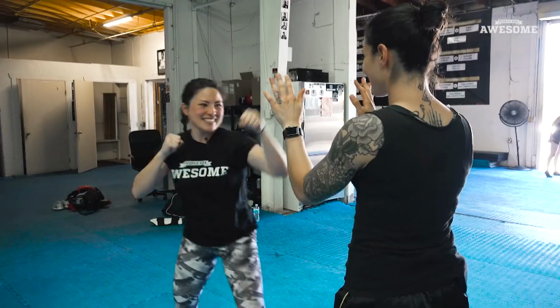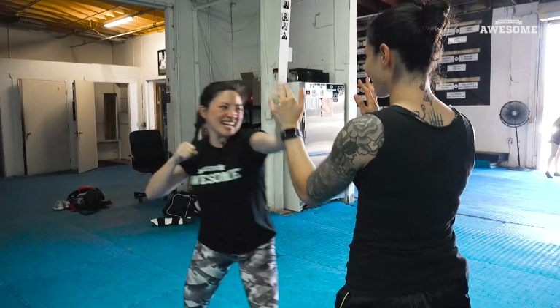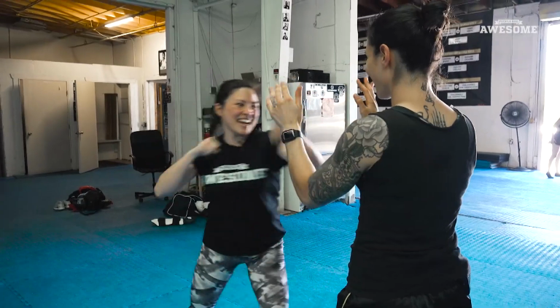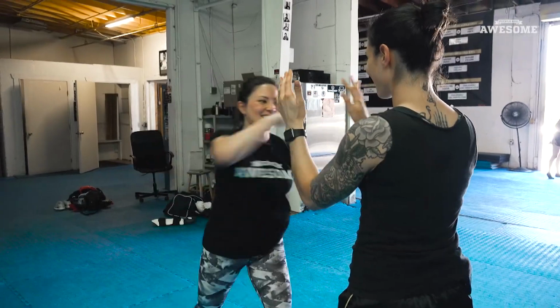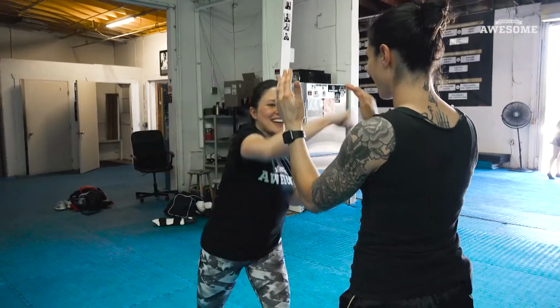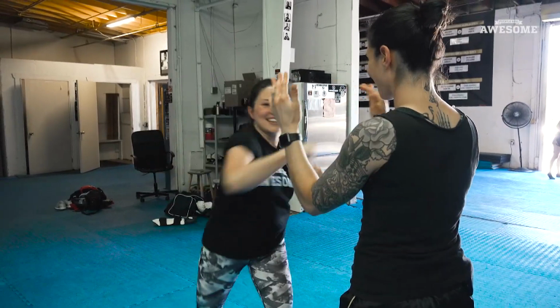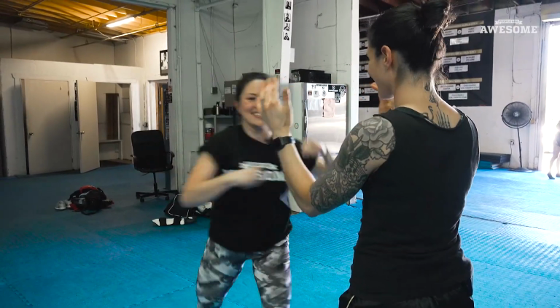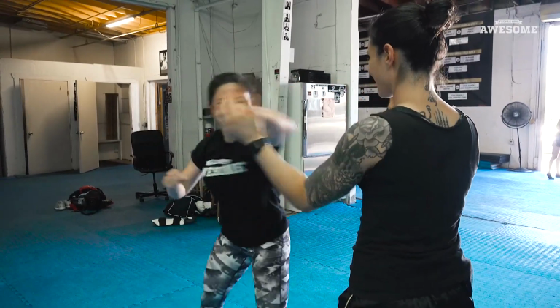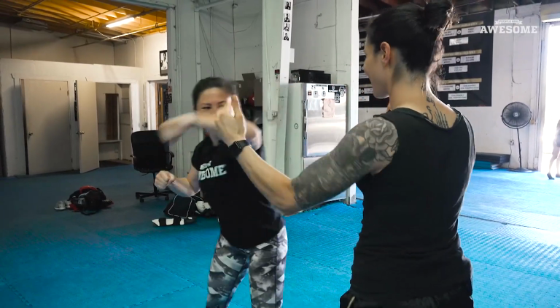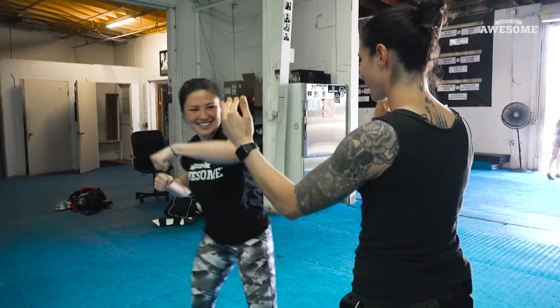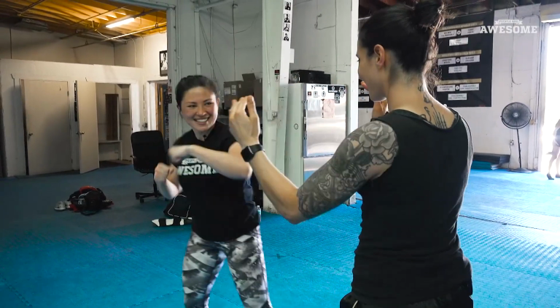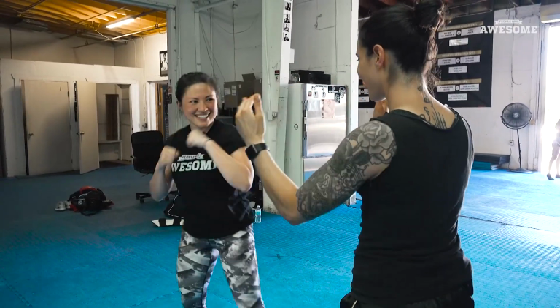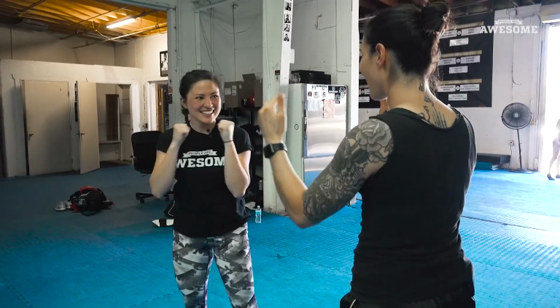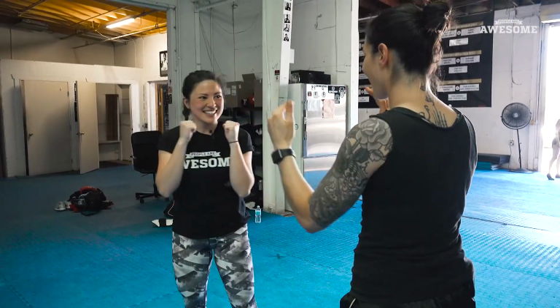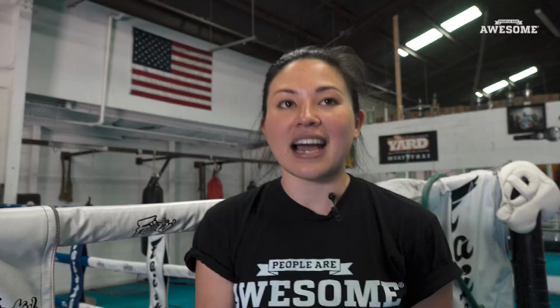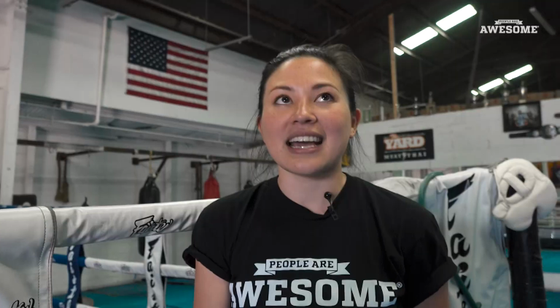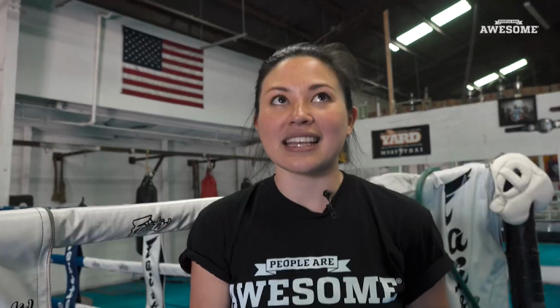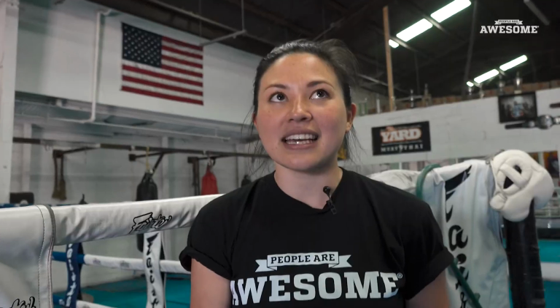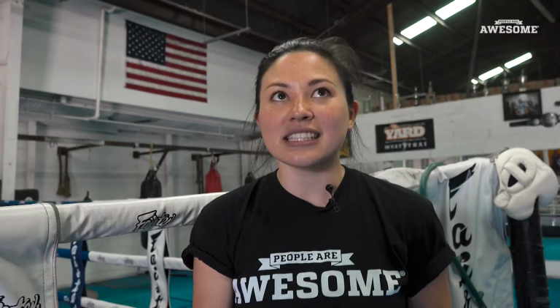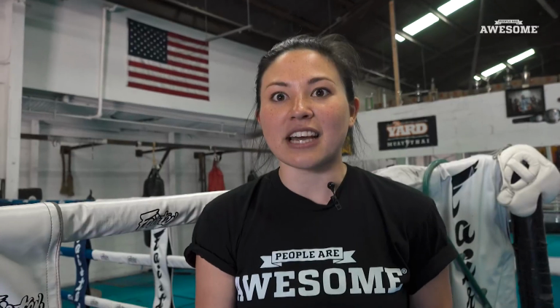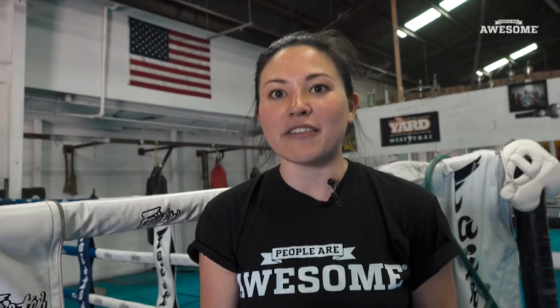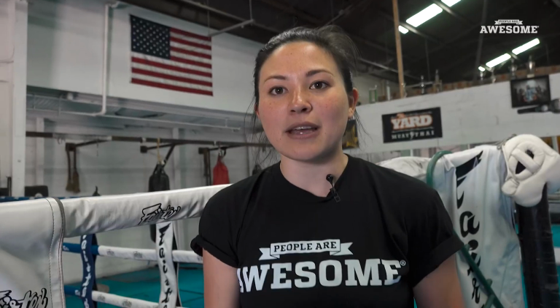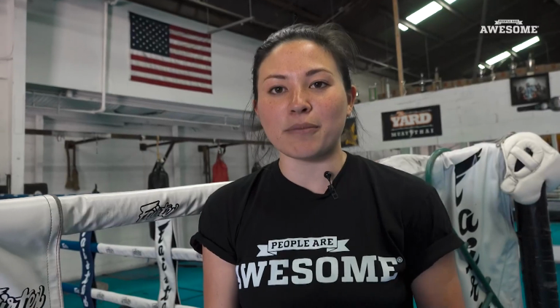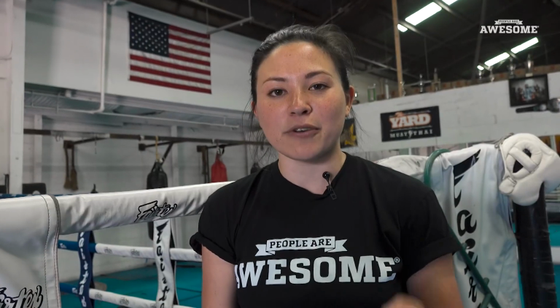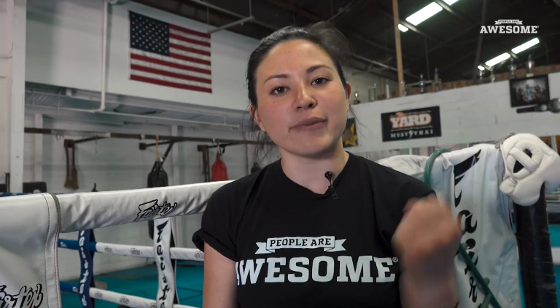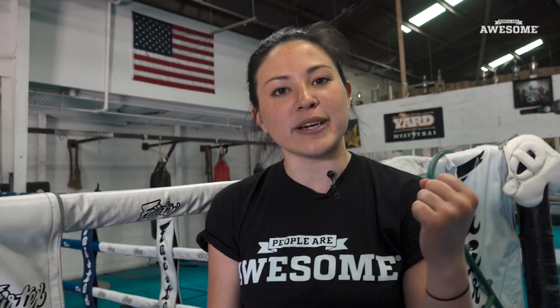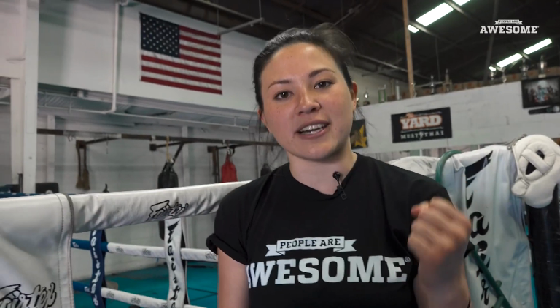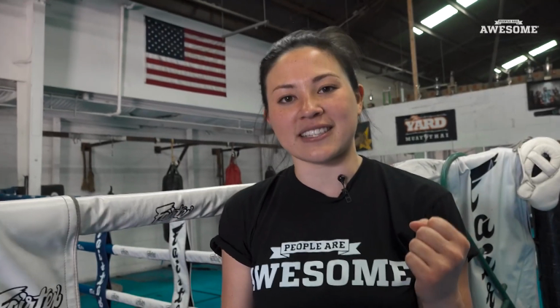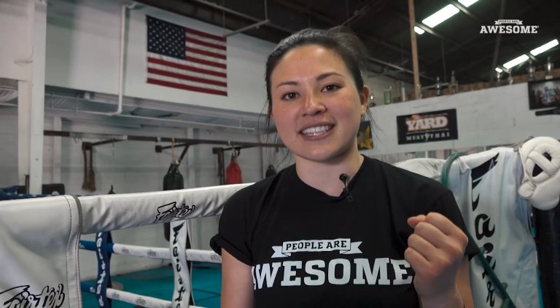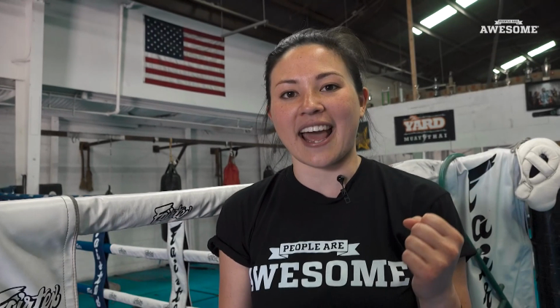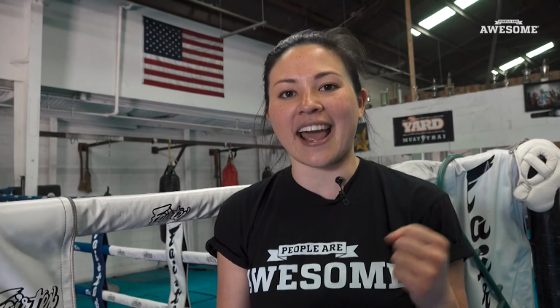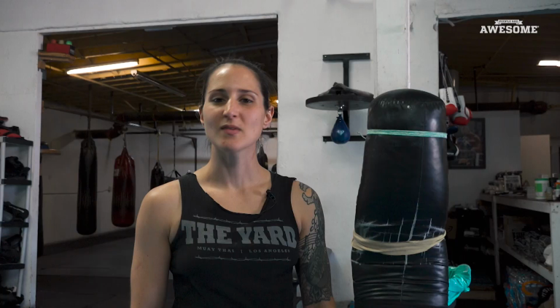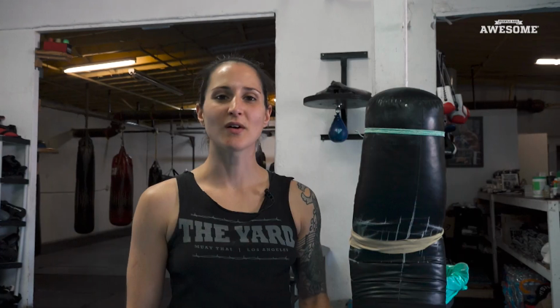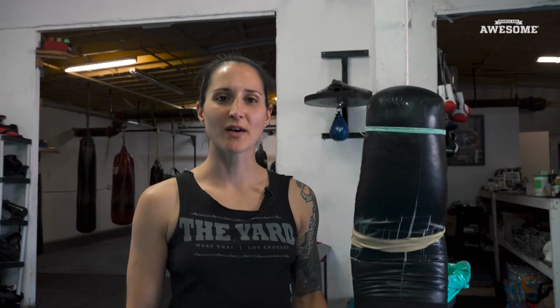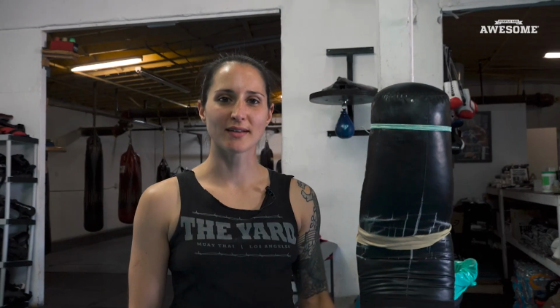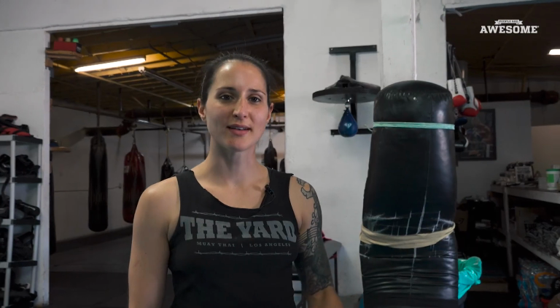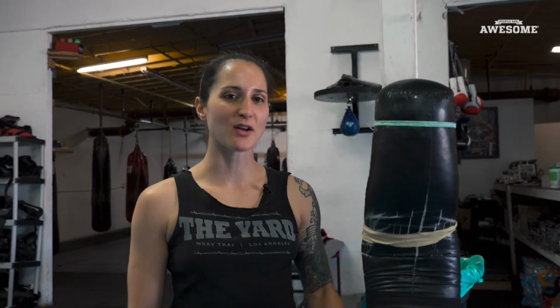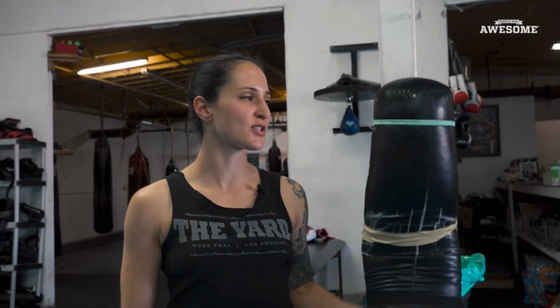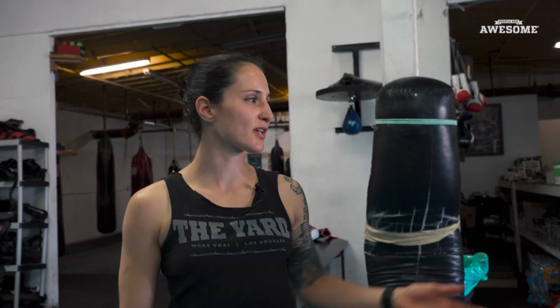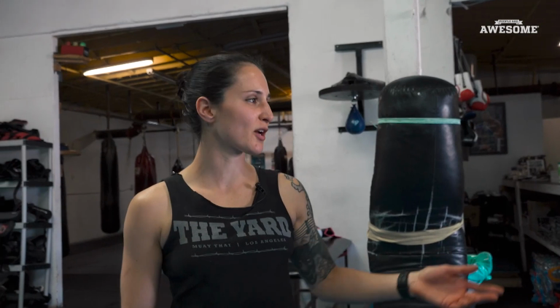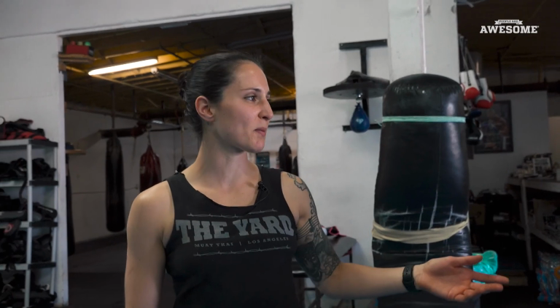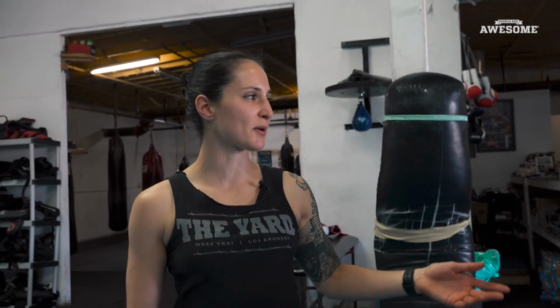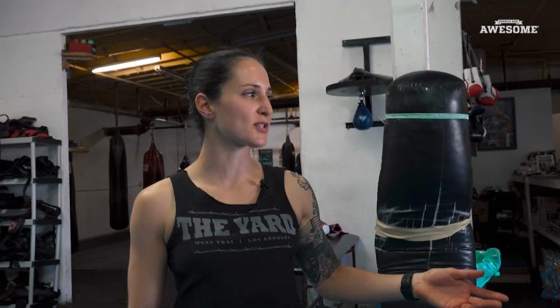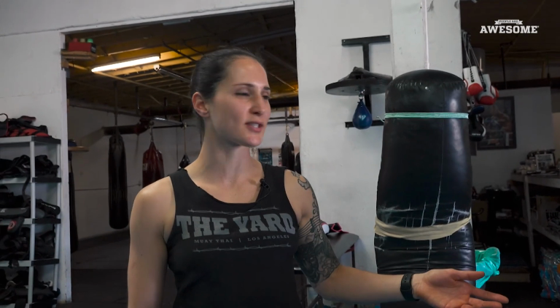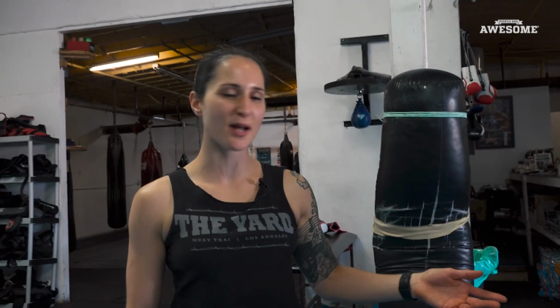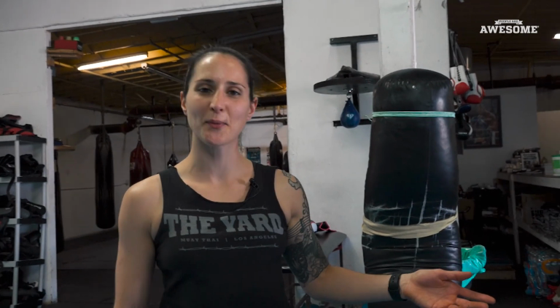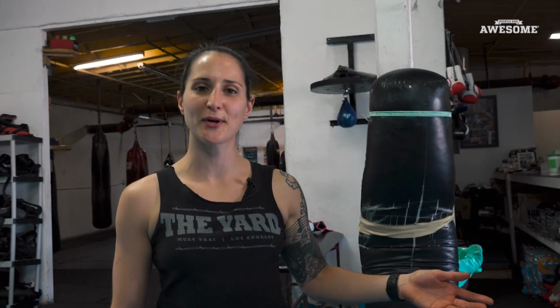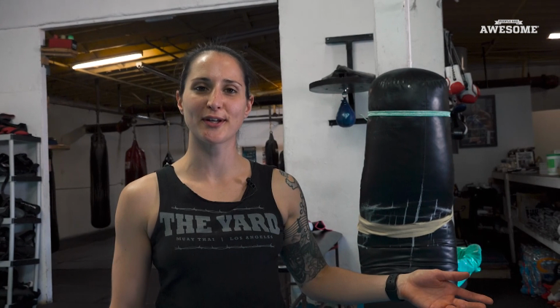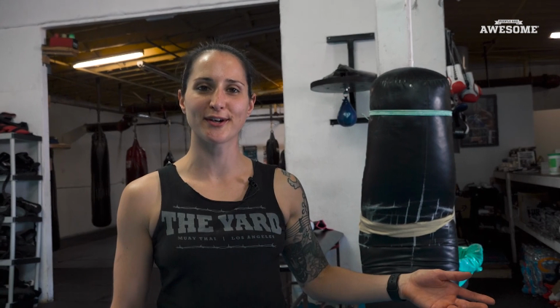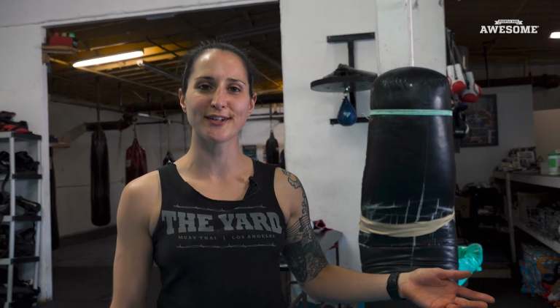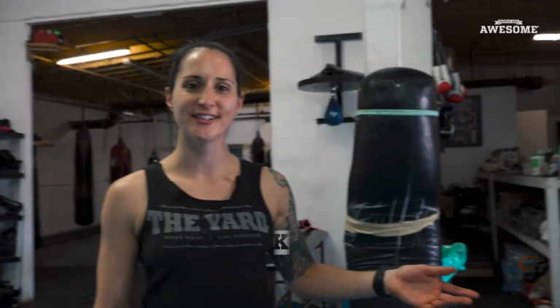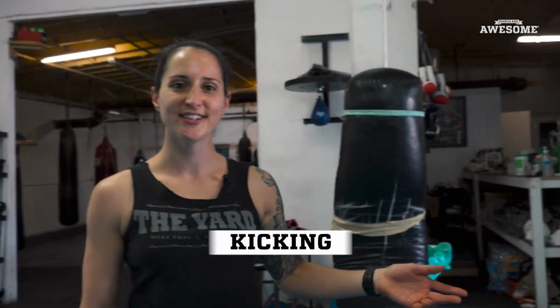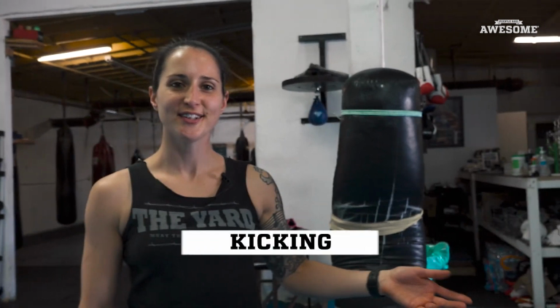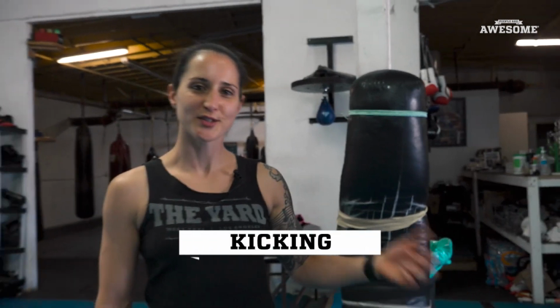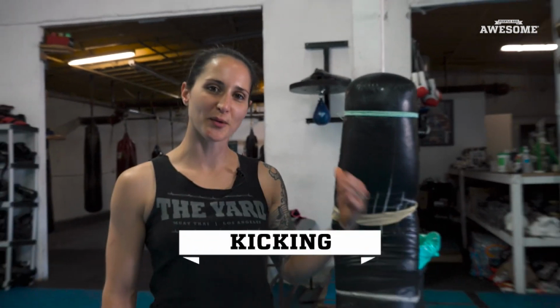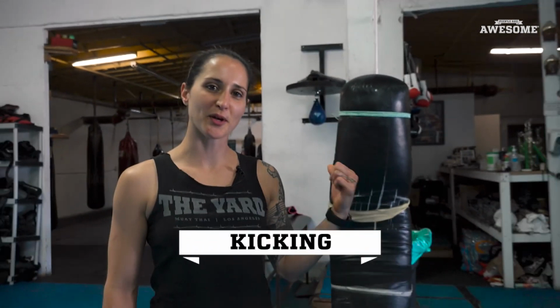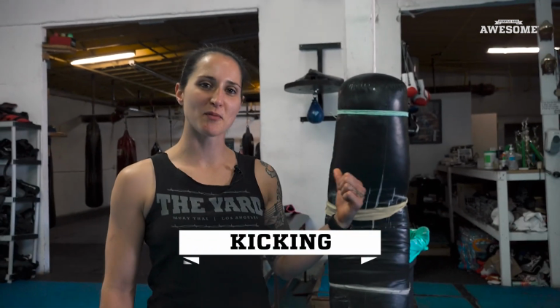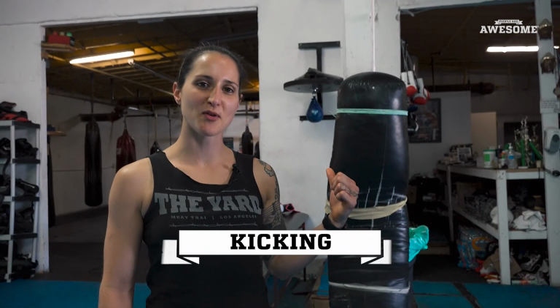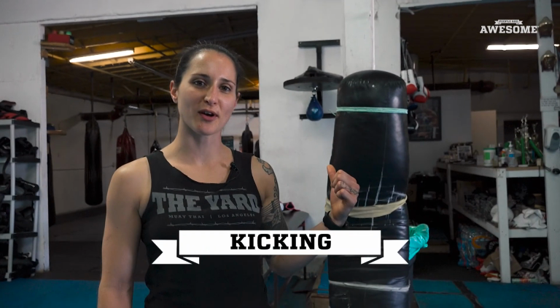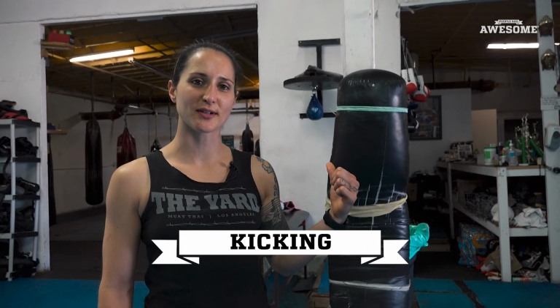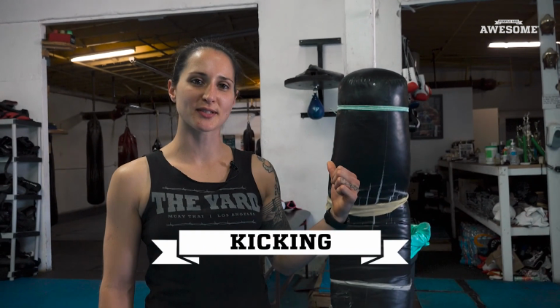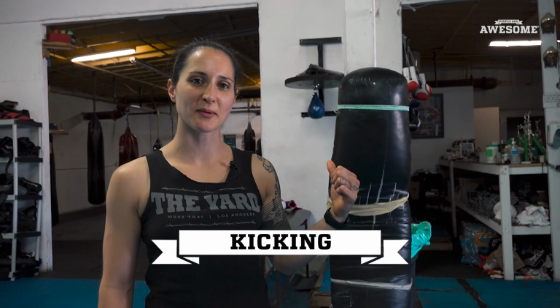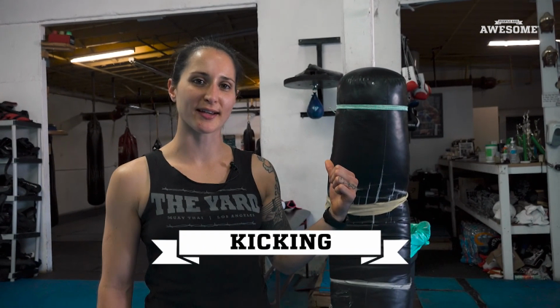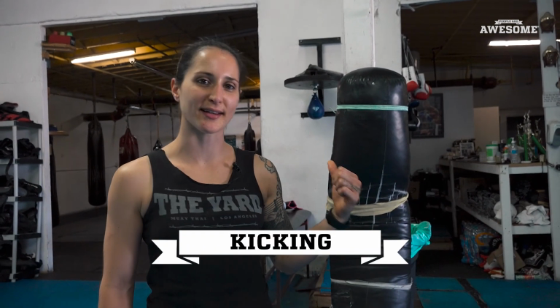Jab, cross, hook. I think I definitely improved my hook today. Now she's got her punches down pretty good, so we're going to move on to some kicking.